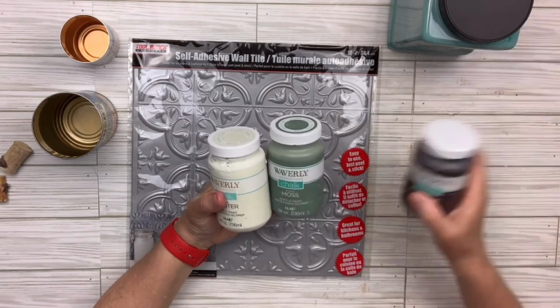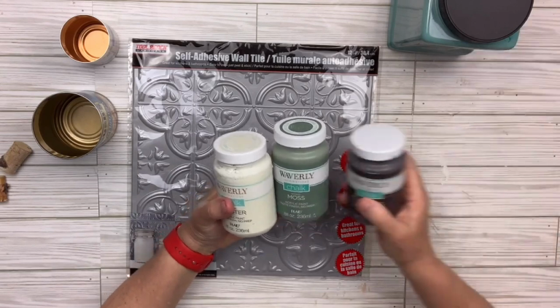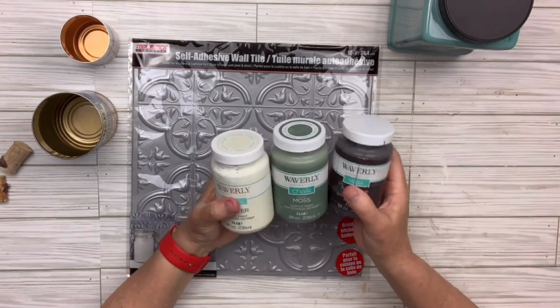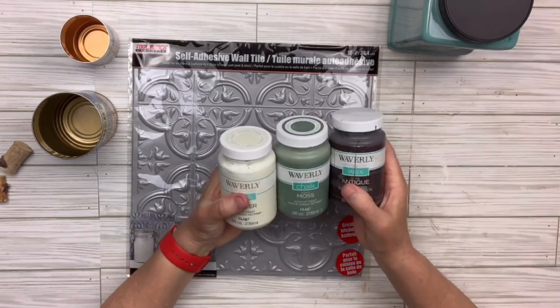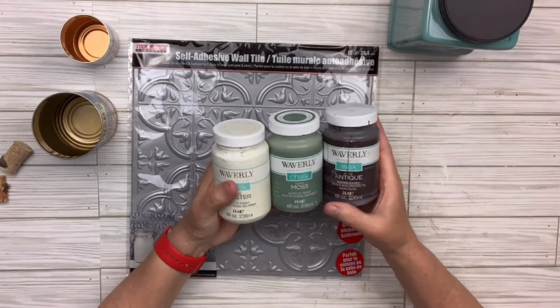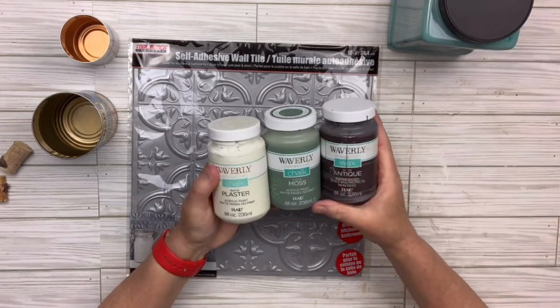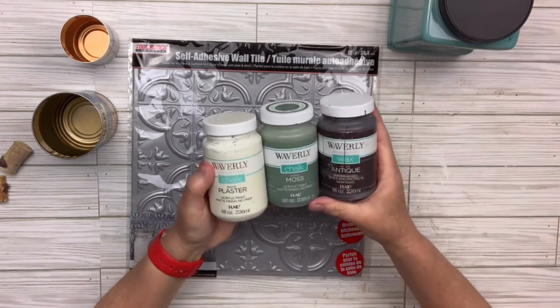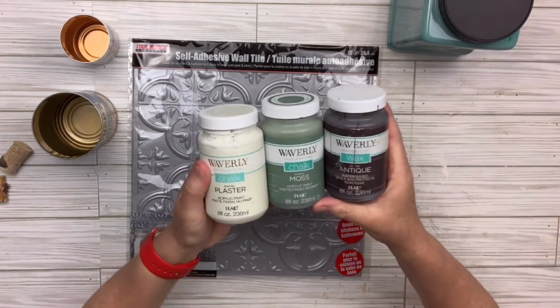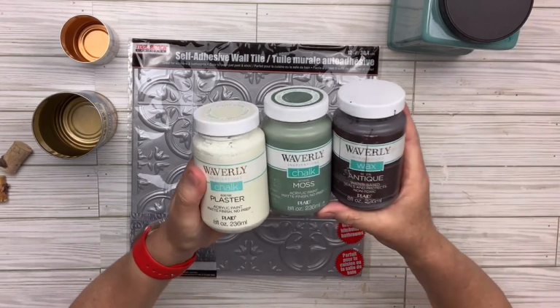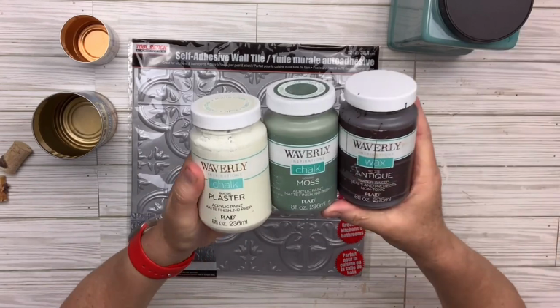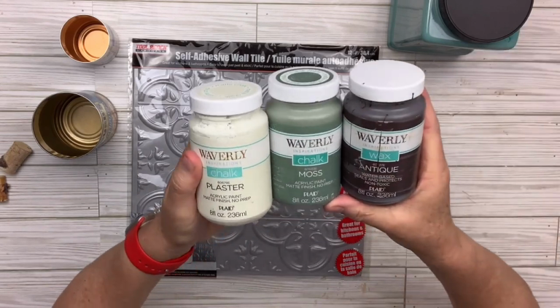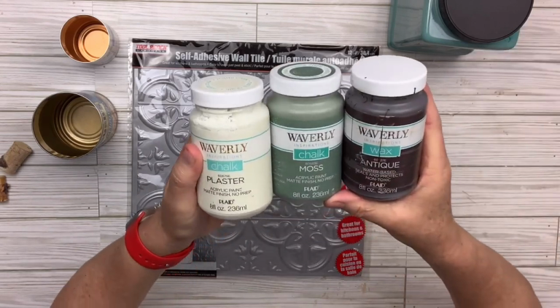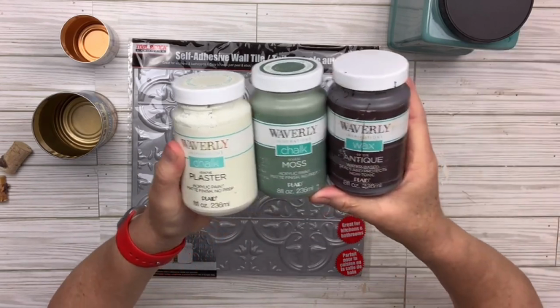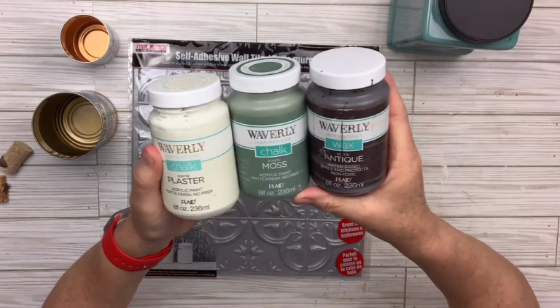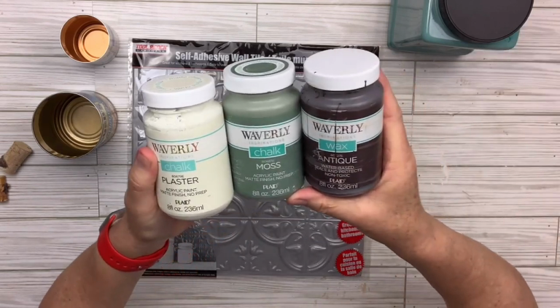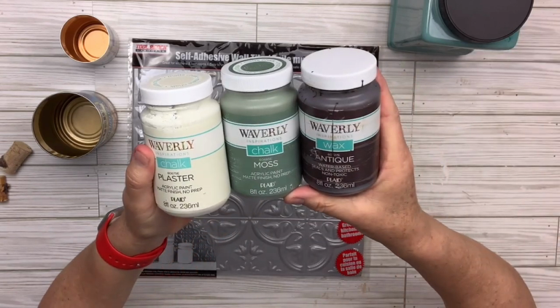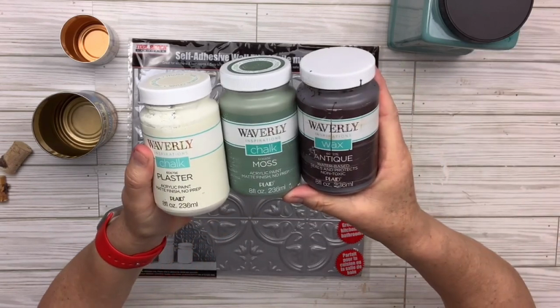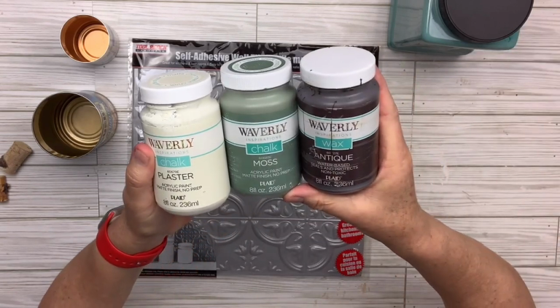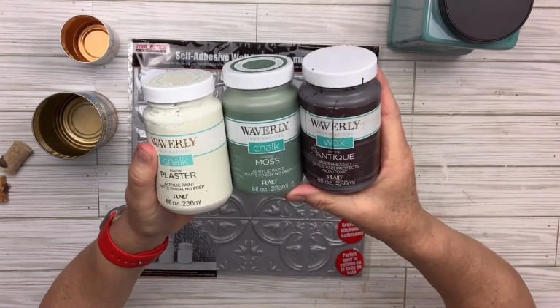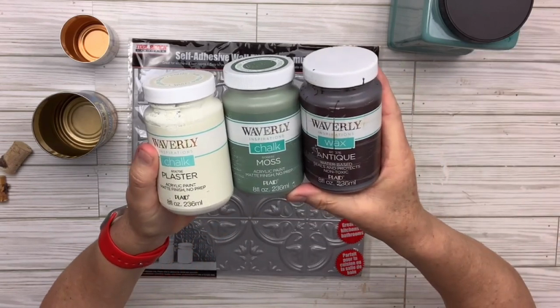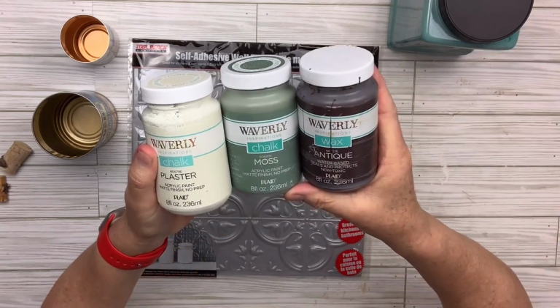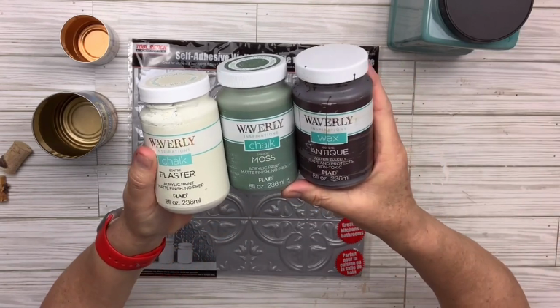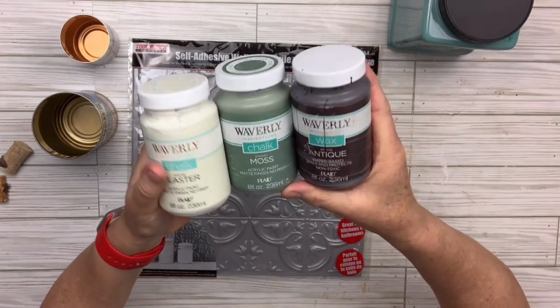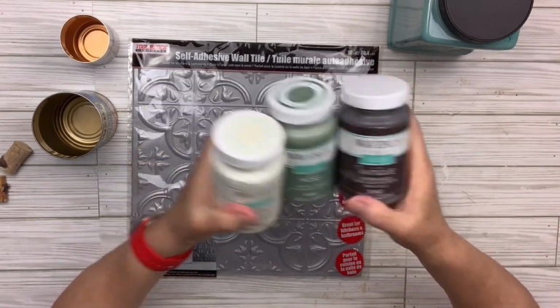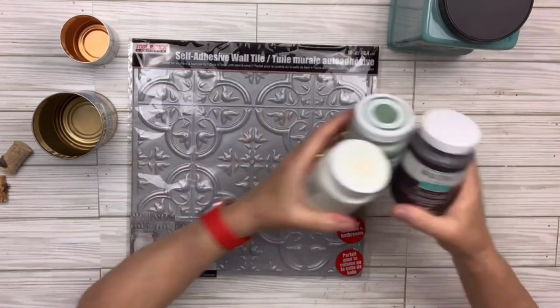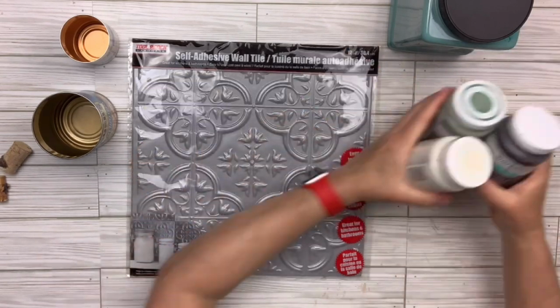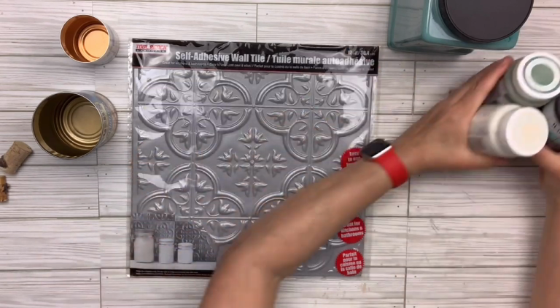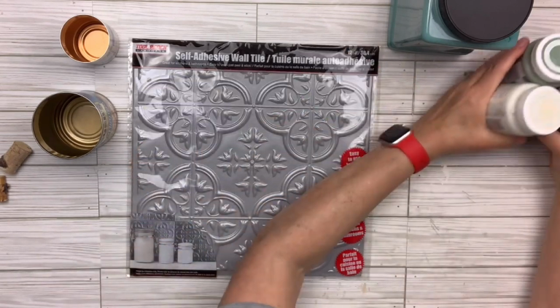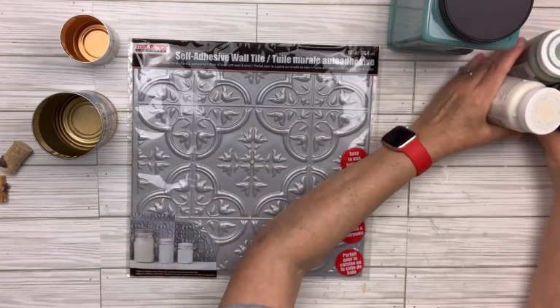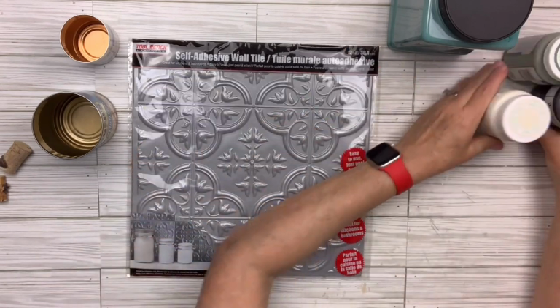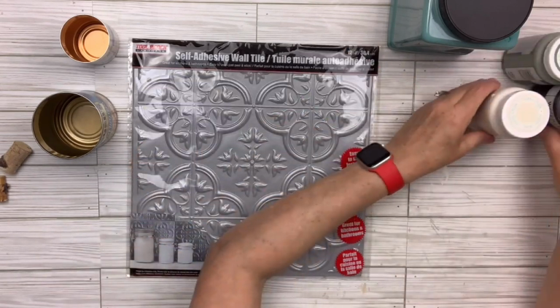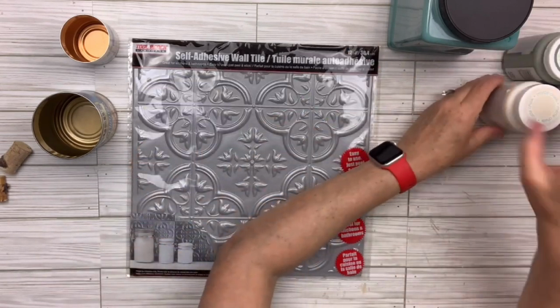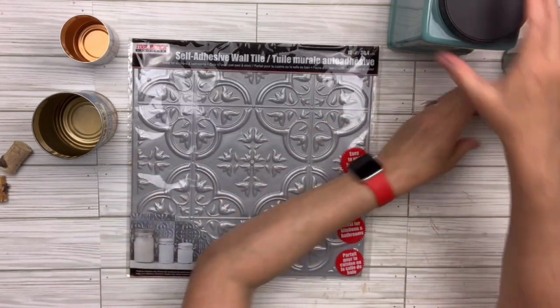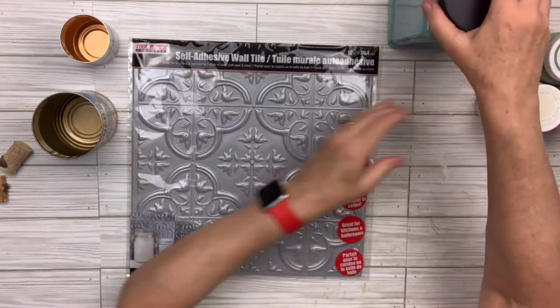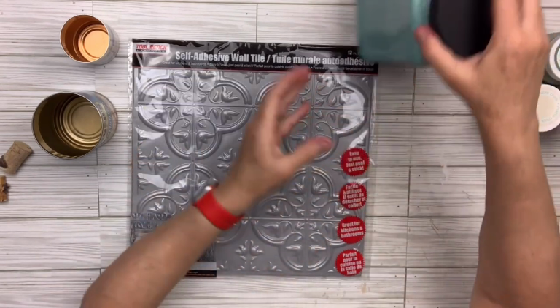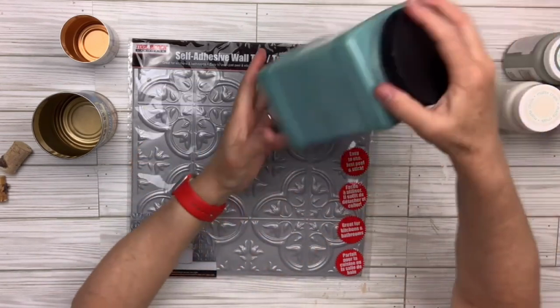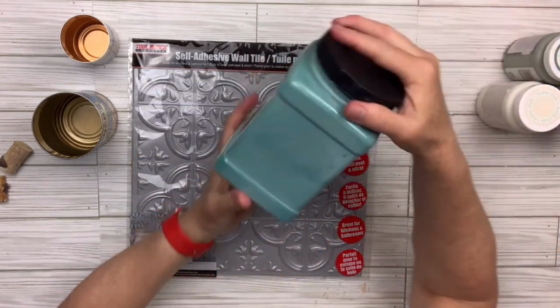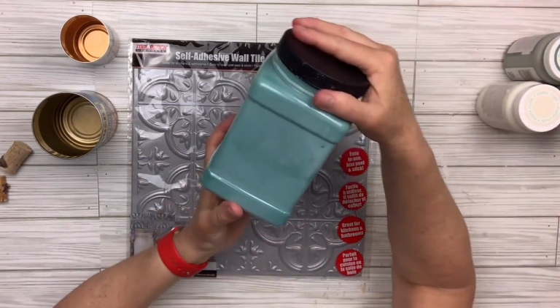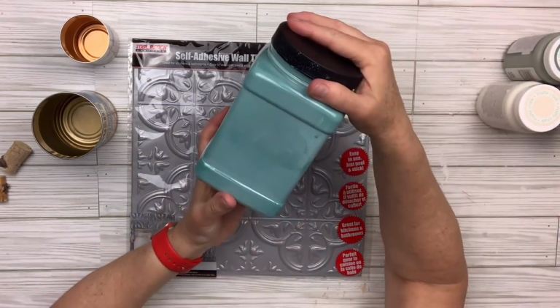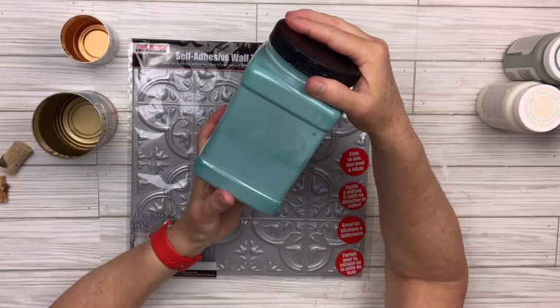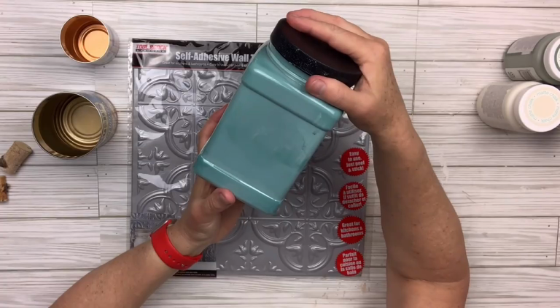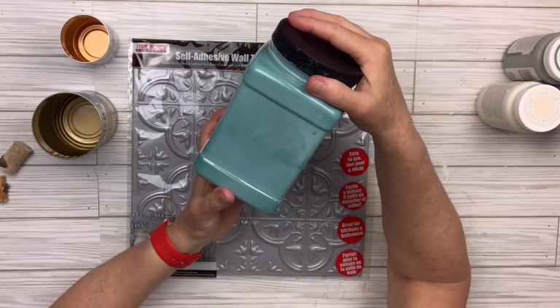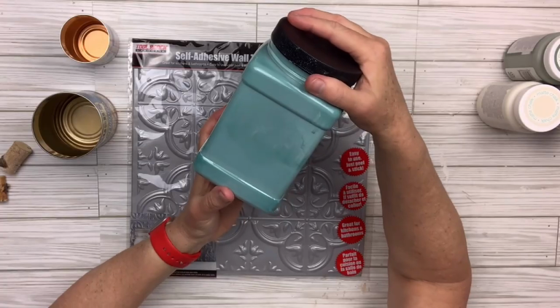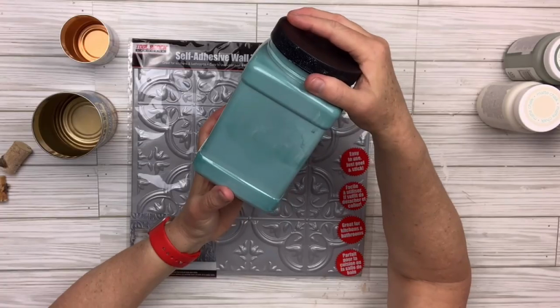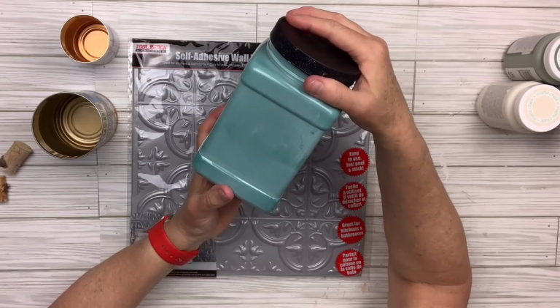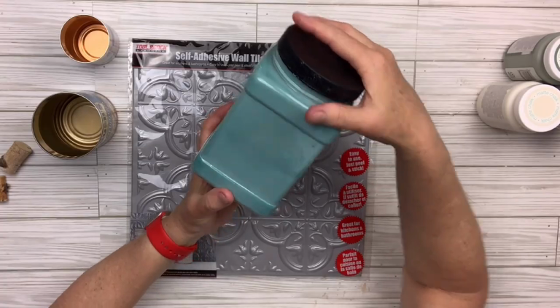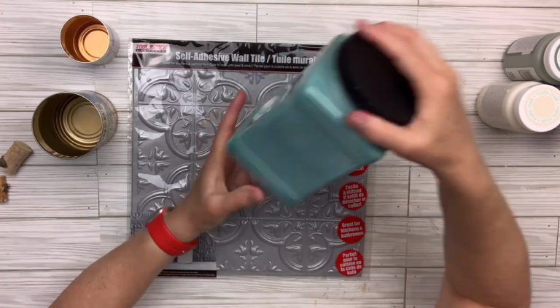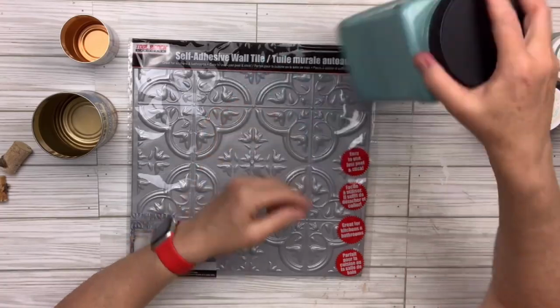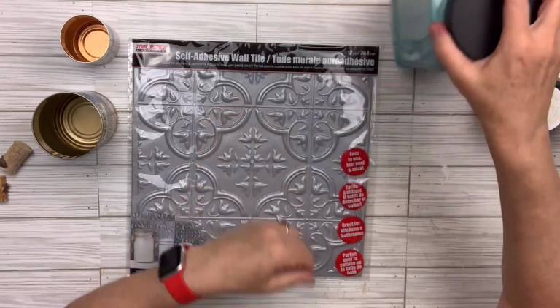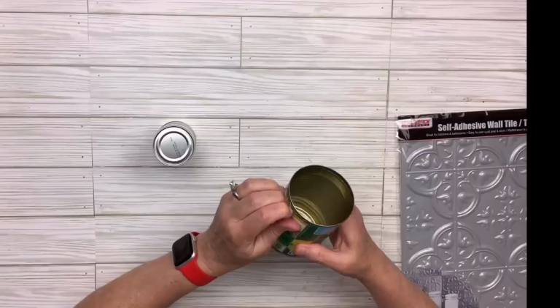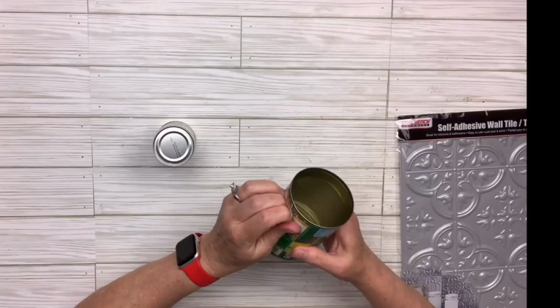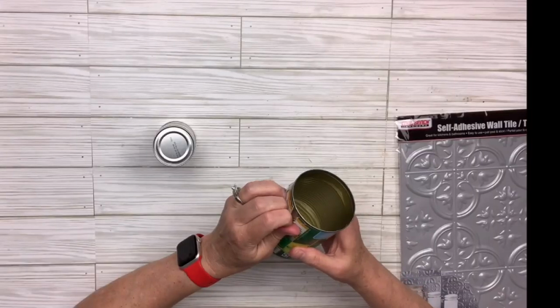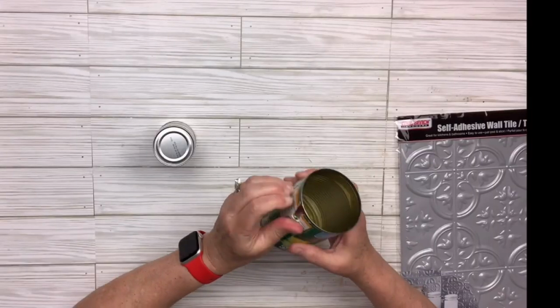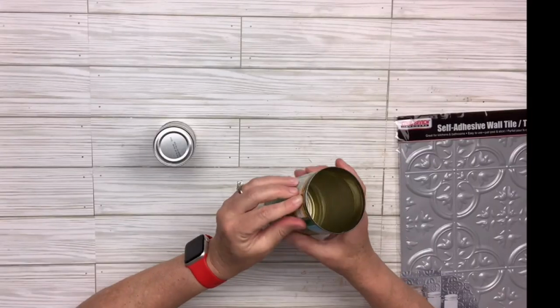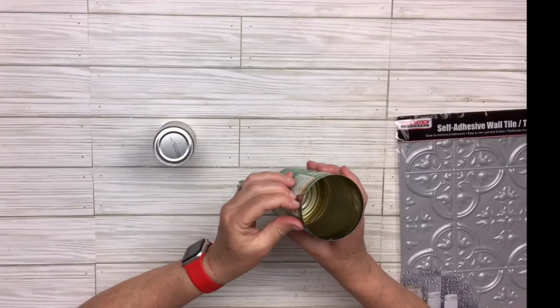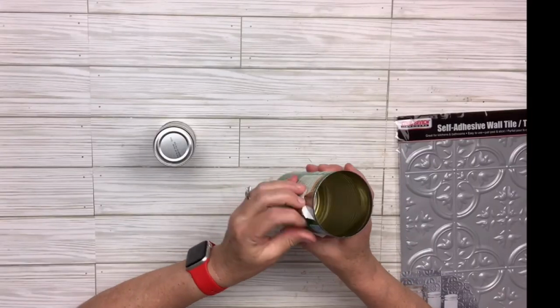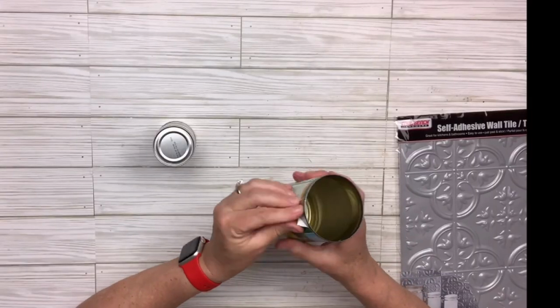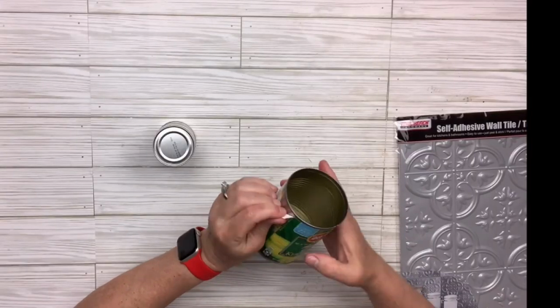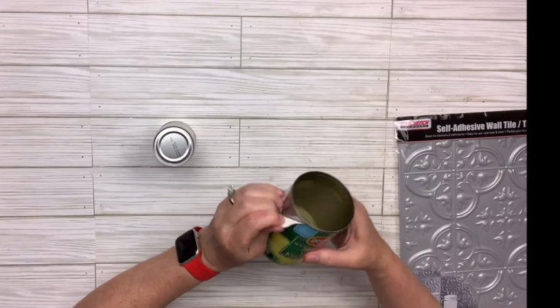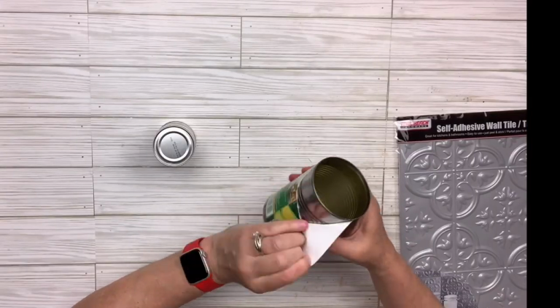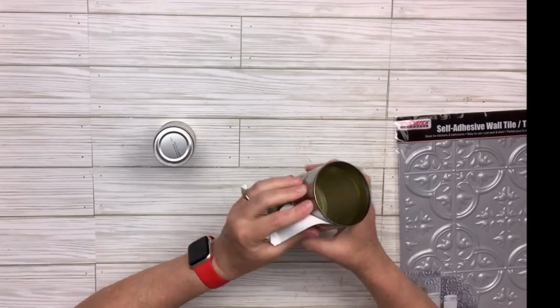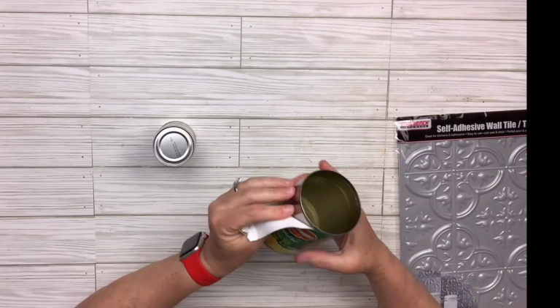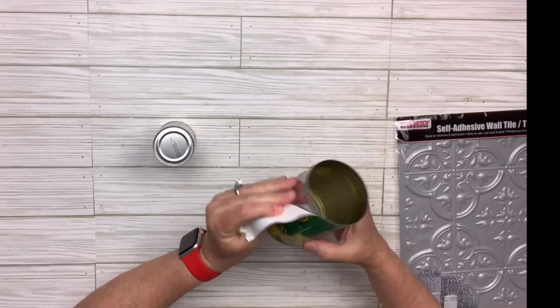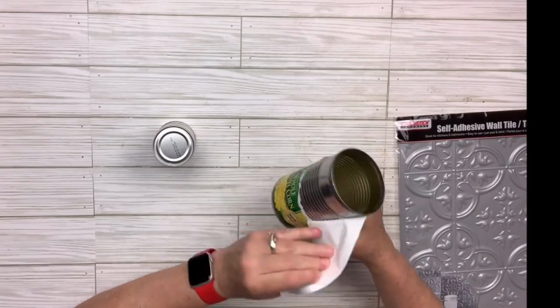I've got three Waverly chalk paint colors: plaster, moss, and antique wax, and then I've also got agave in a different container that I transferred it to.